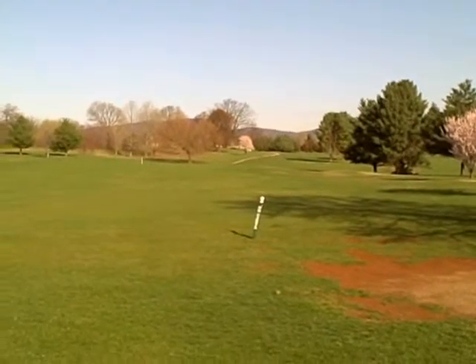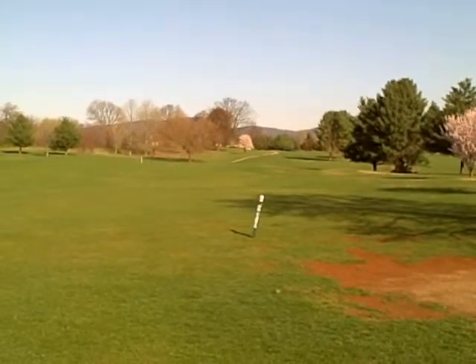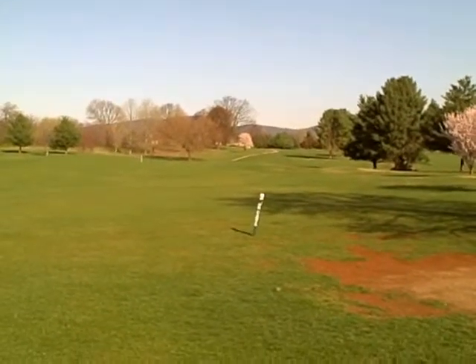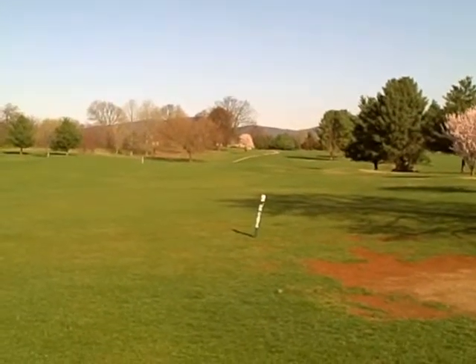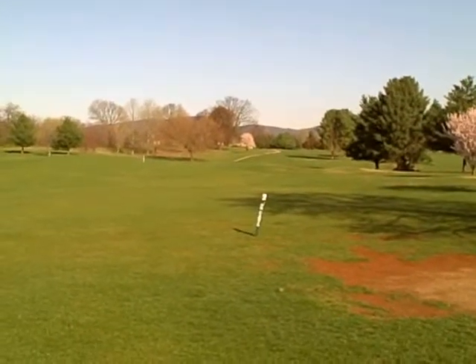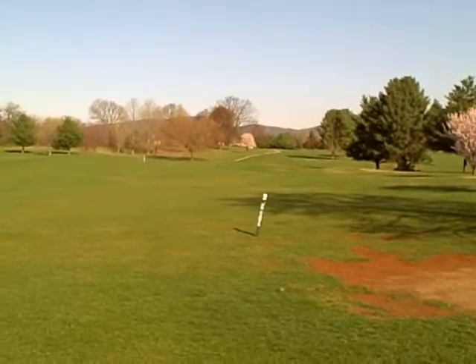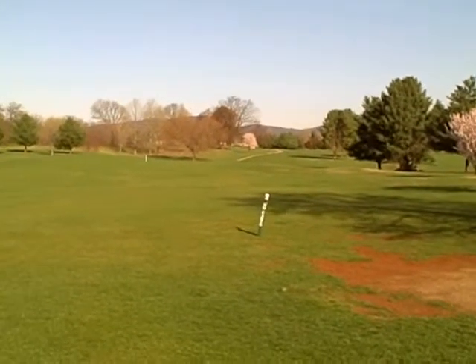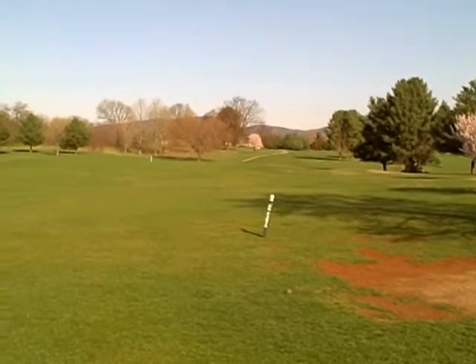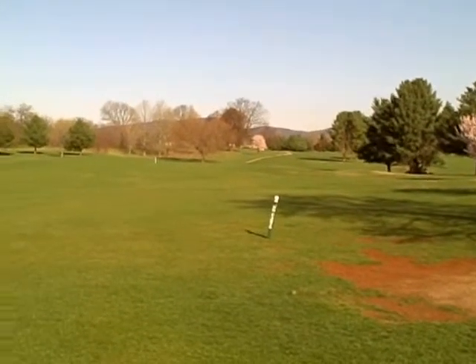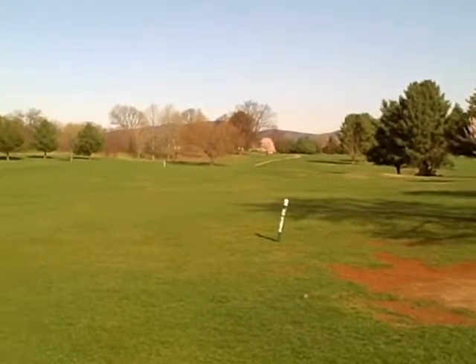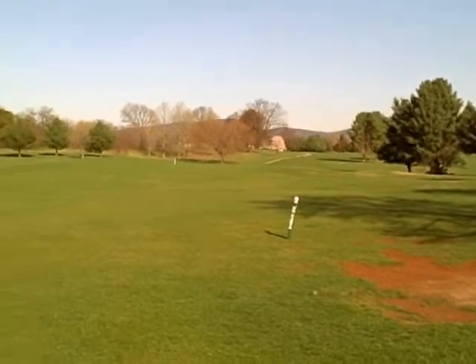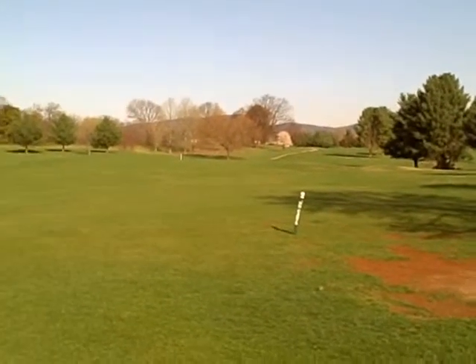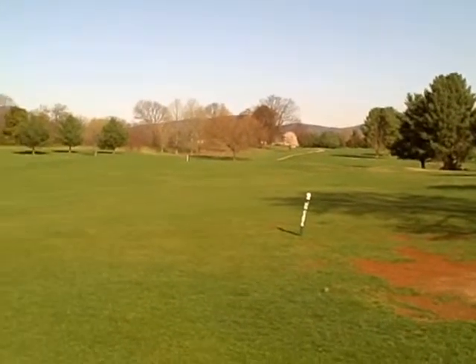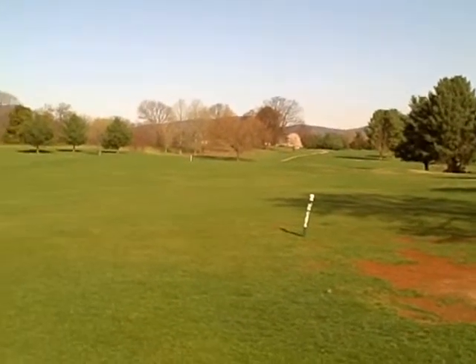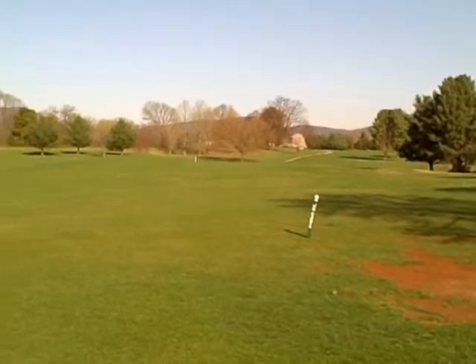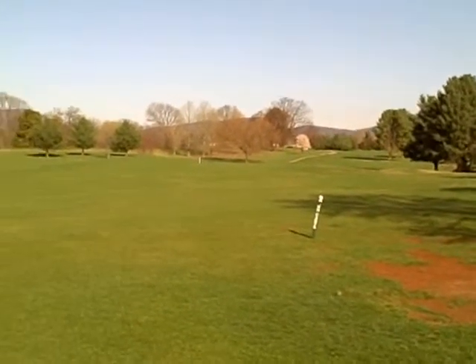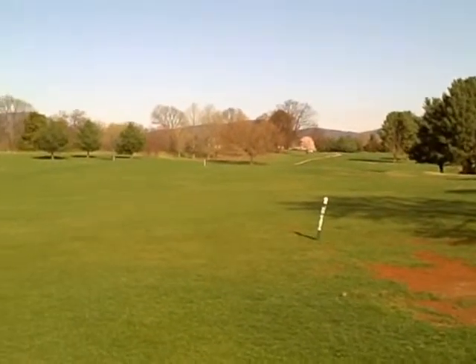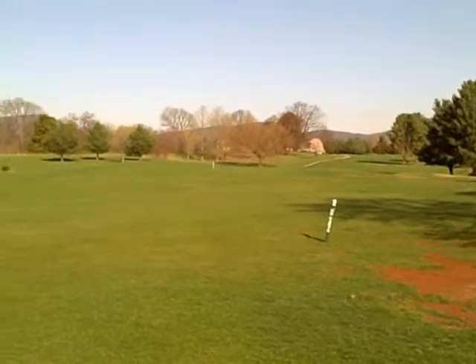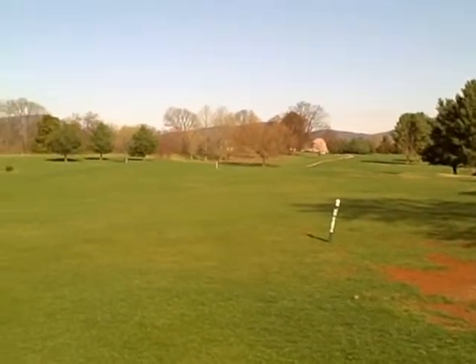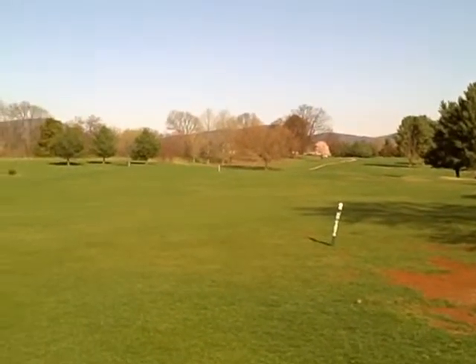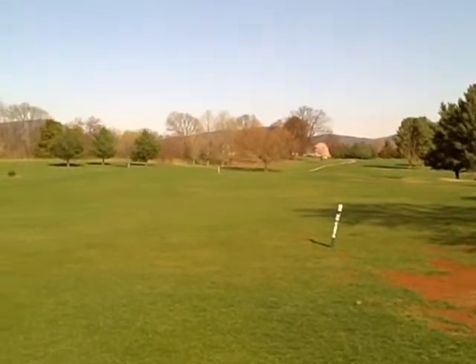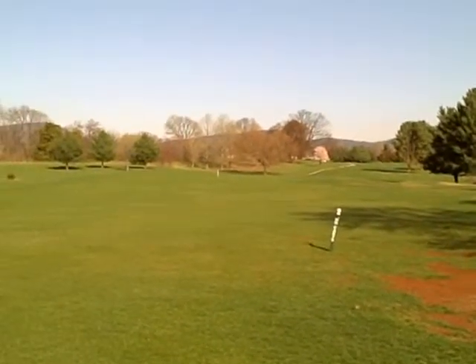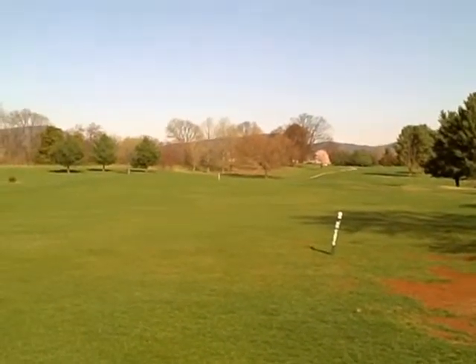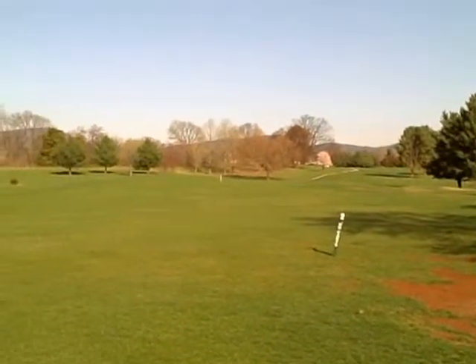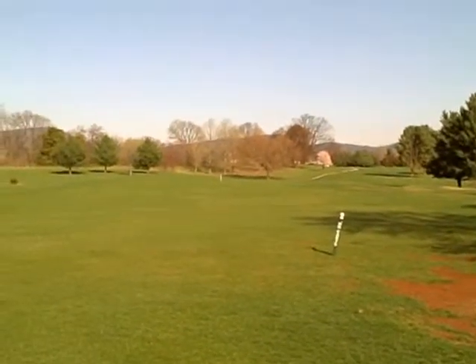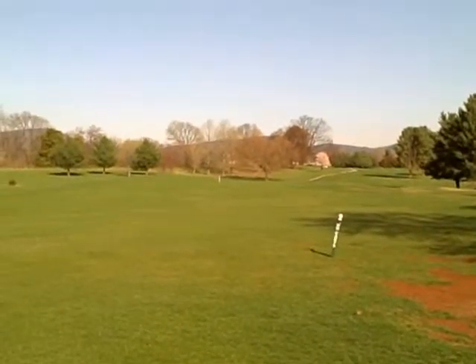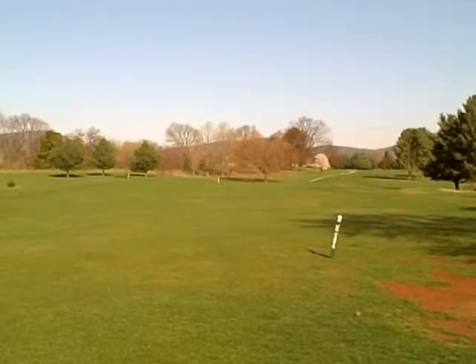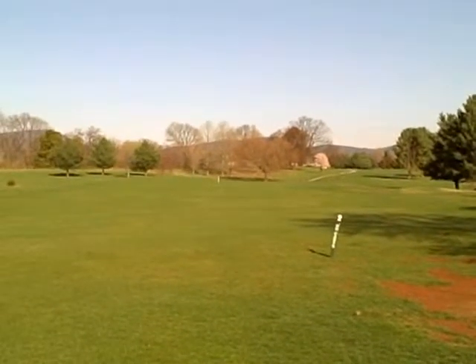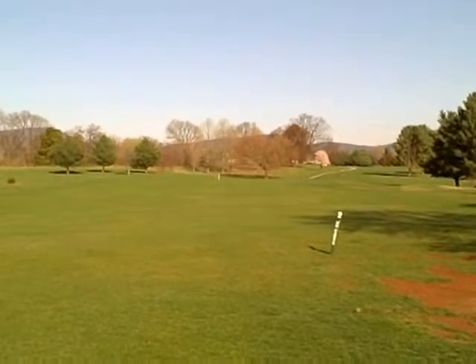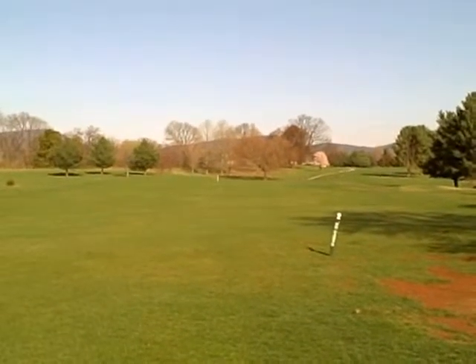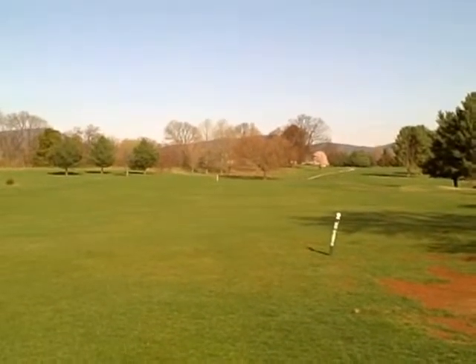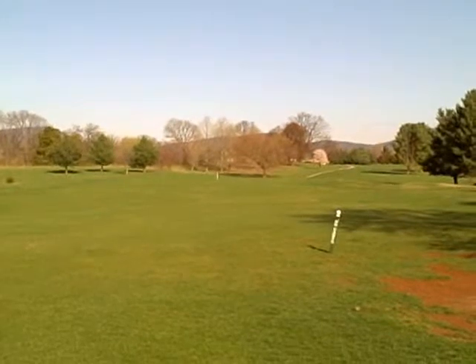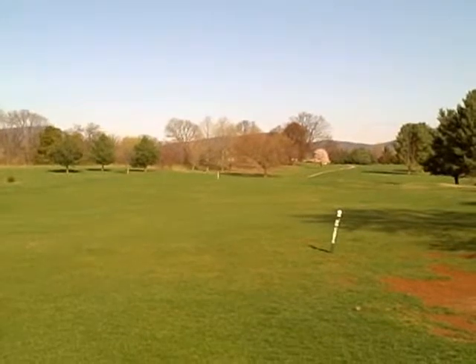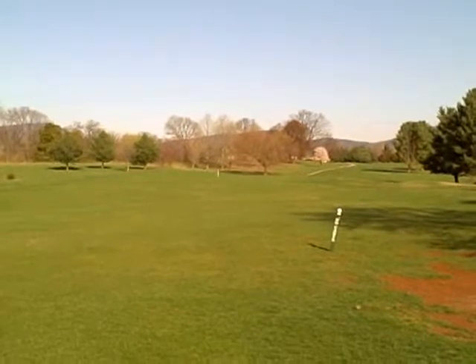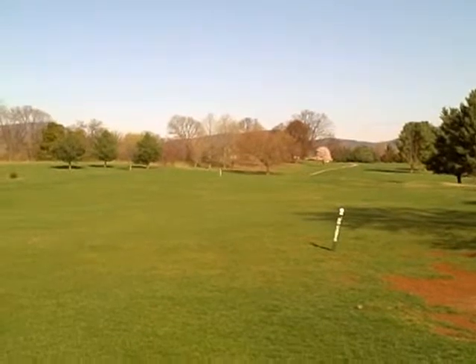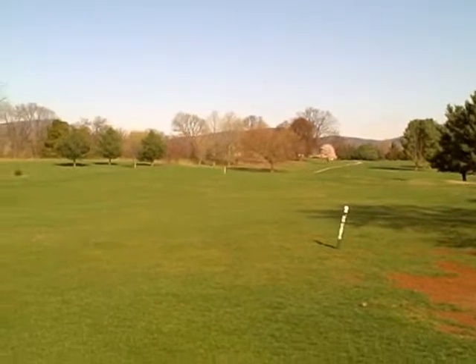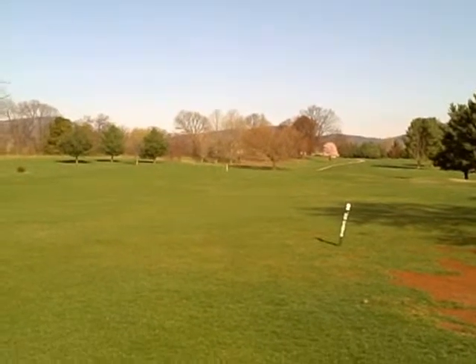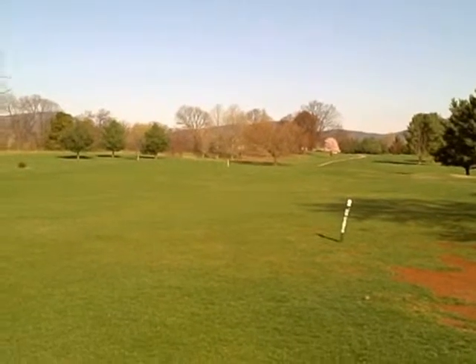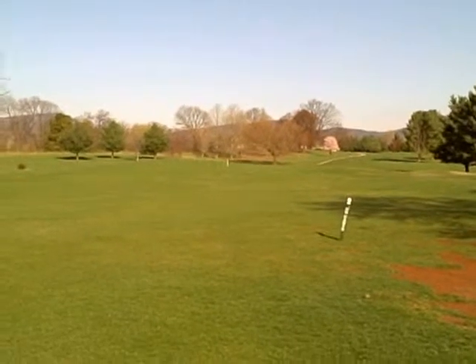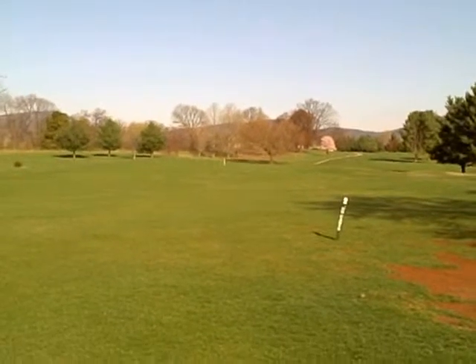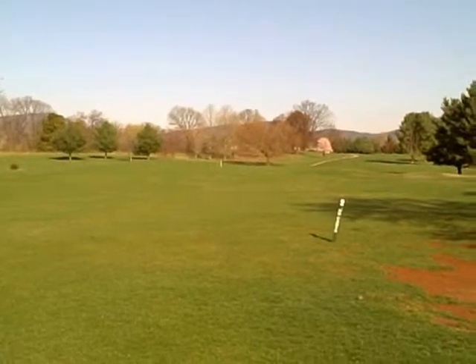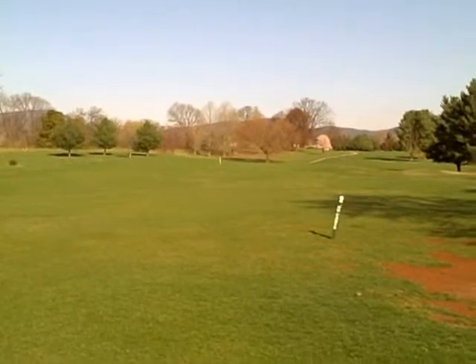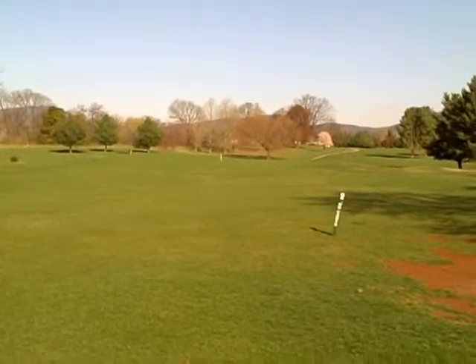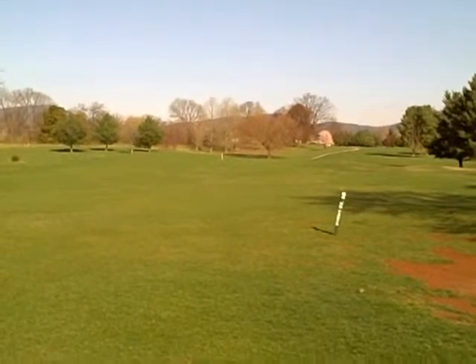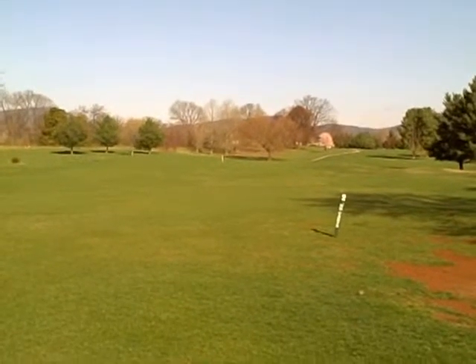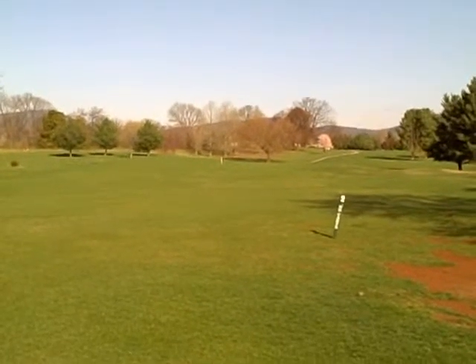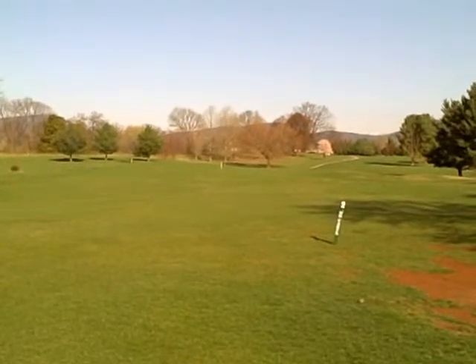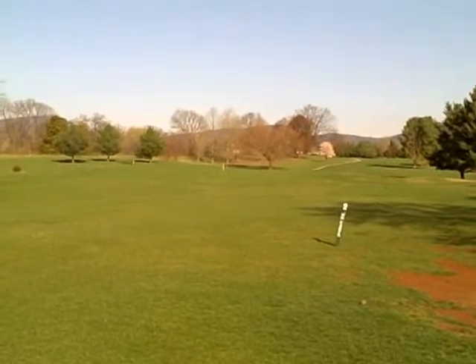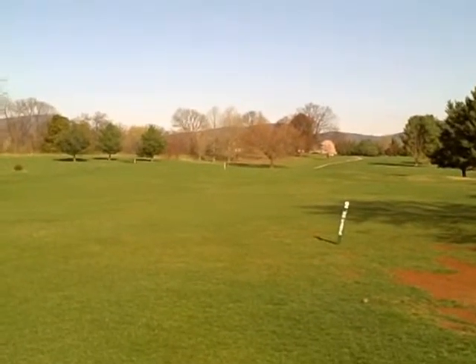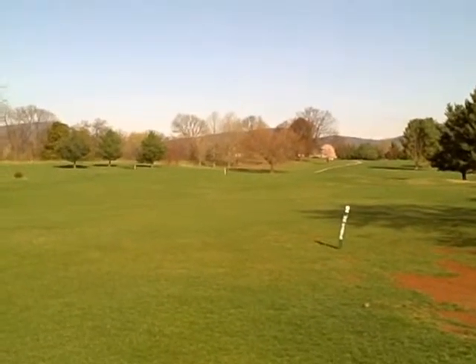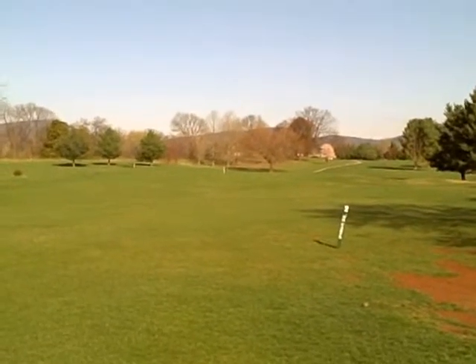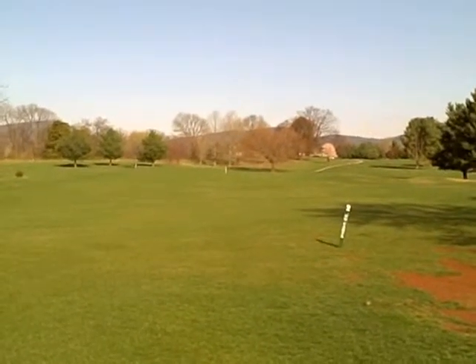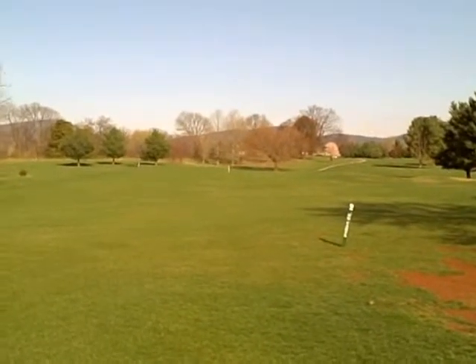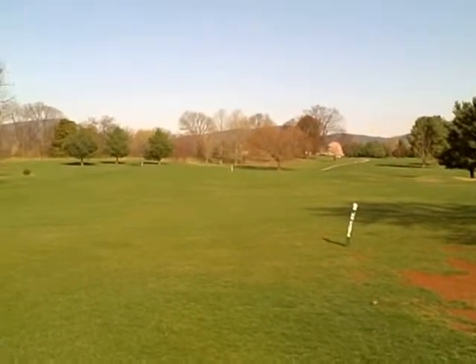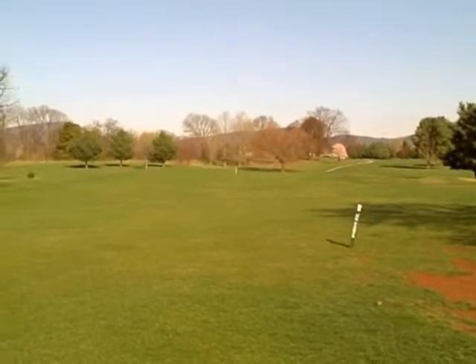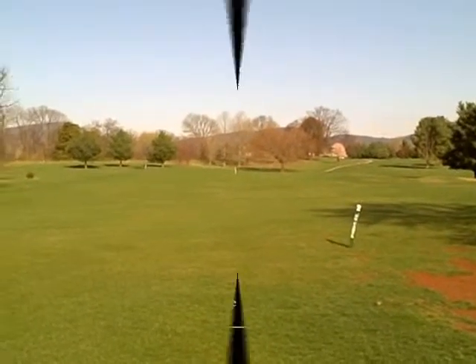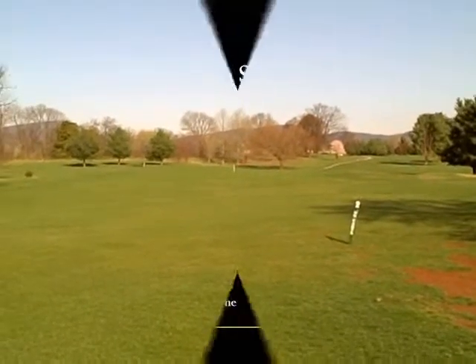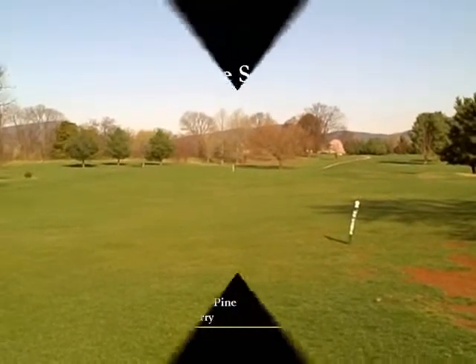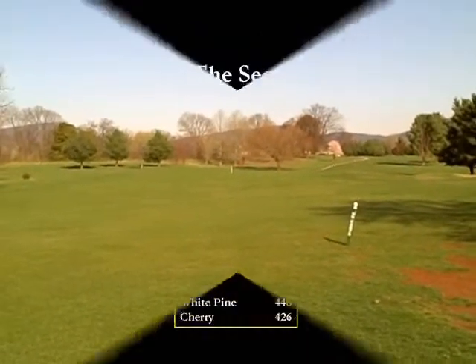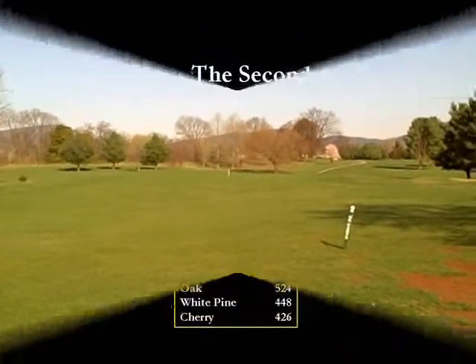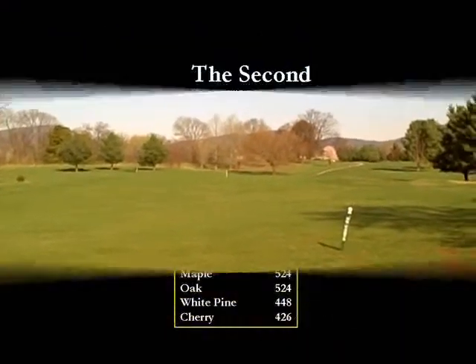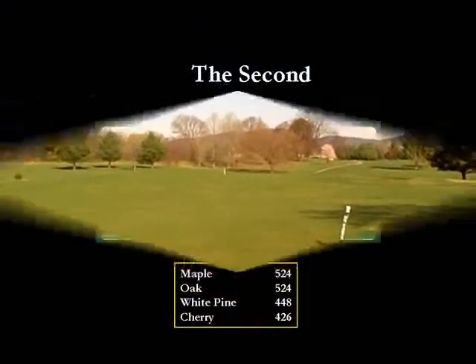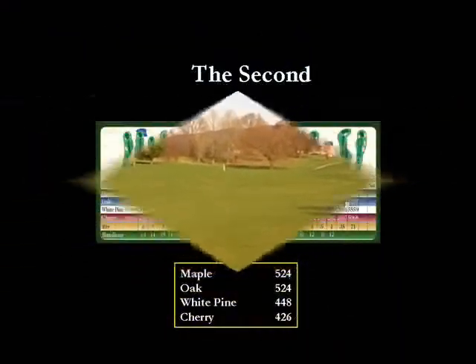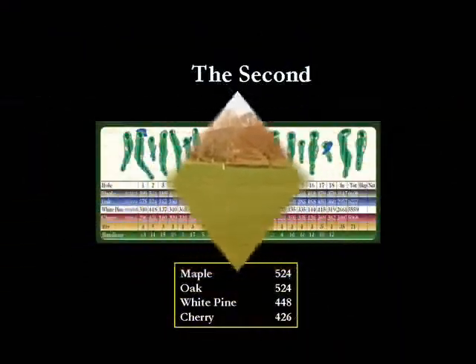That tree off the tee on the right — people who sliced the ball would hit that. And that's about it. They didn't mess with this one too much.